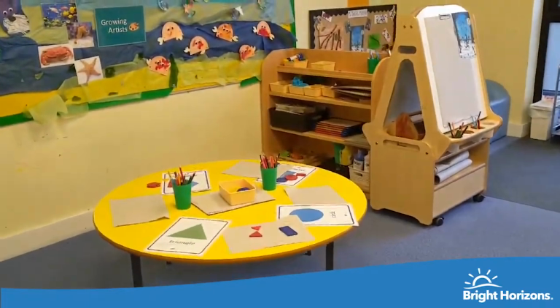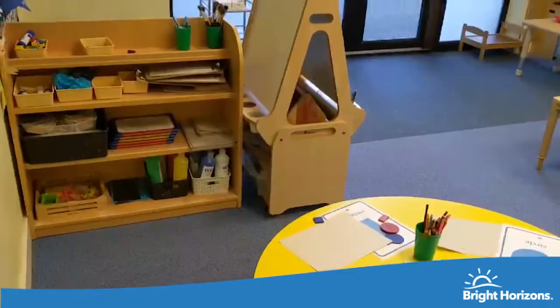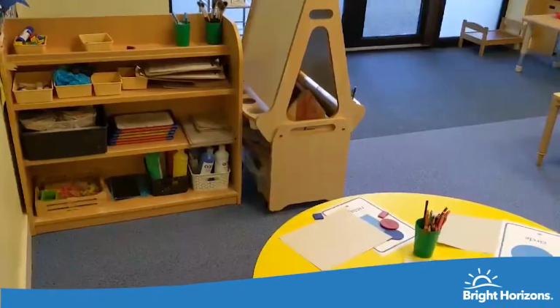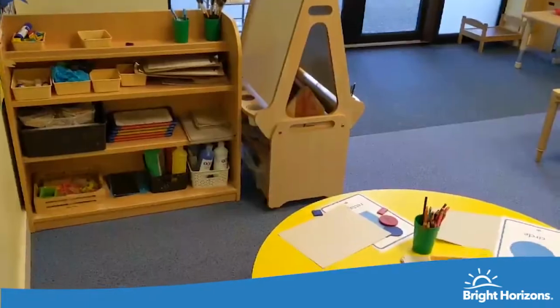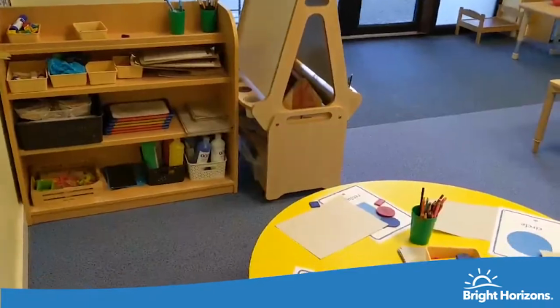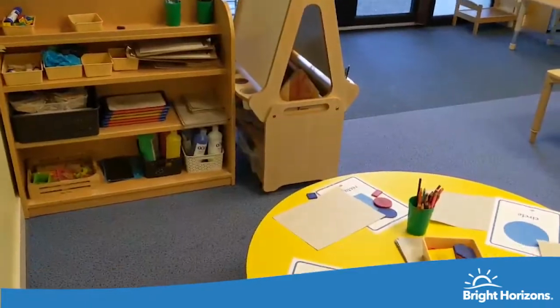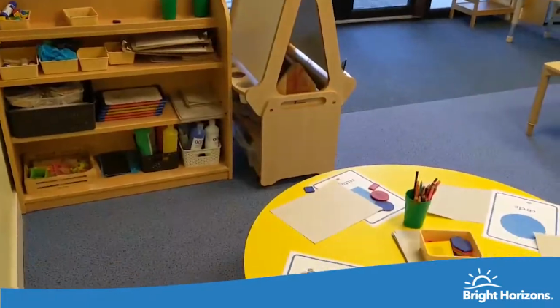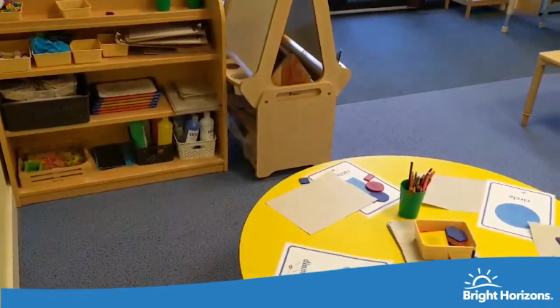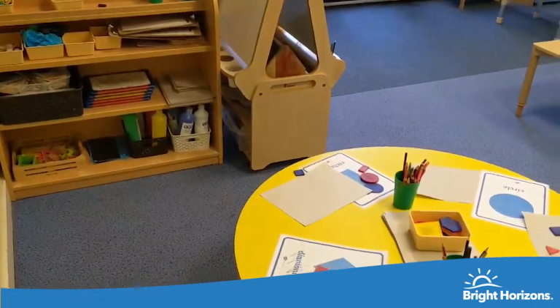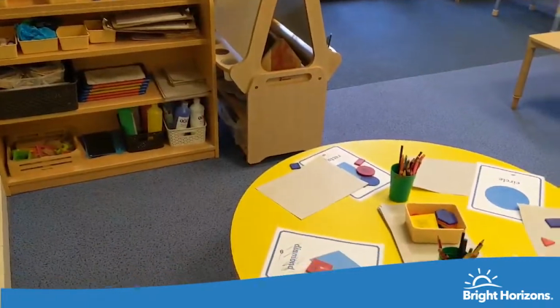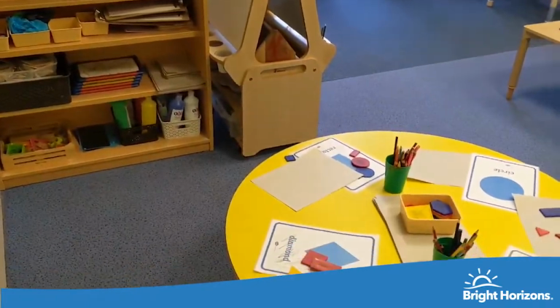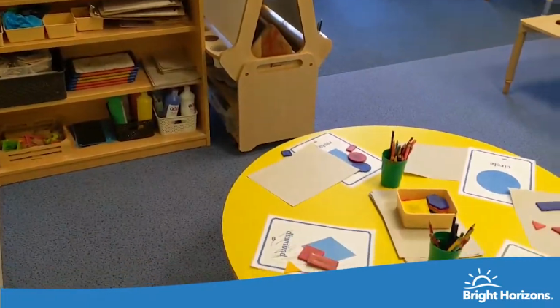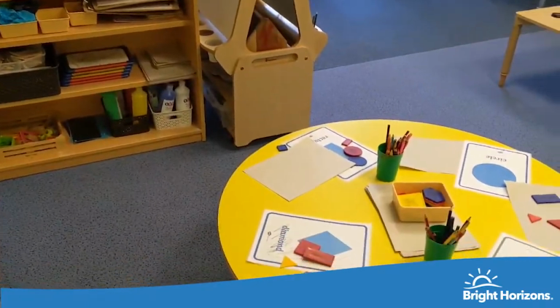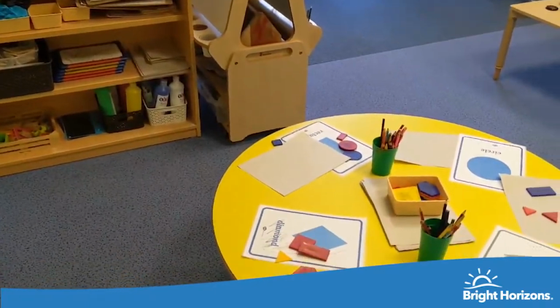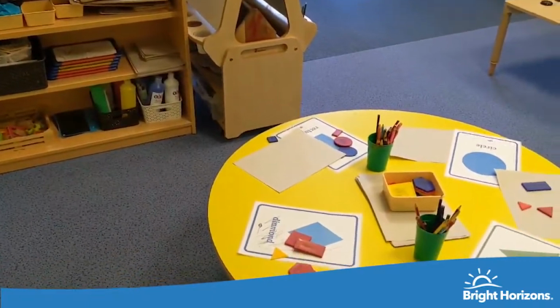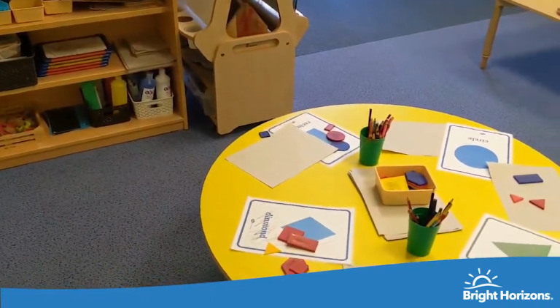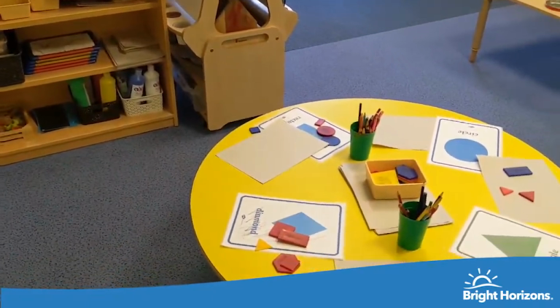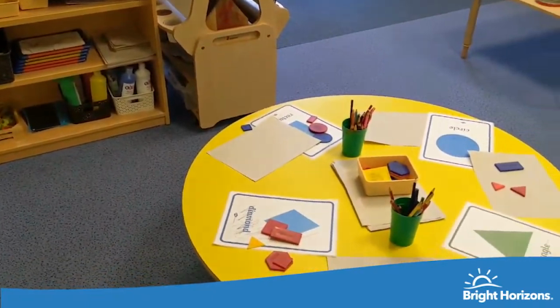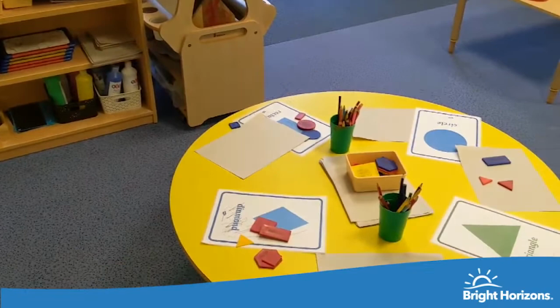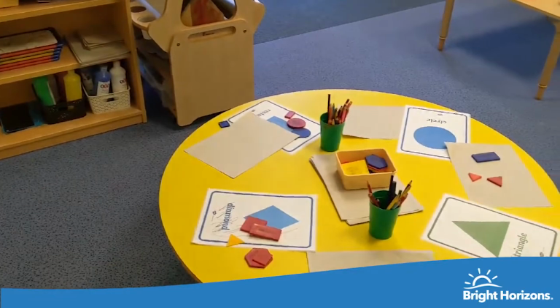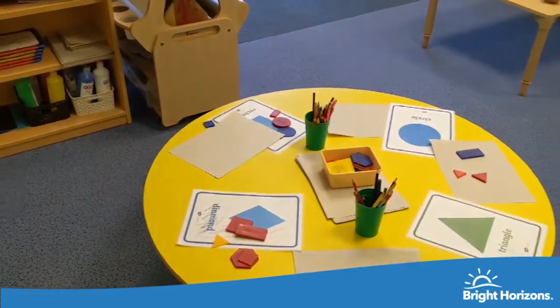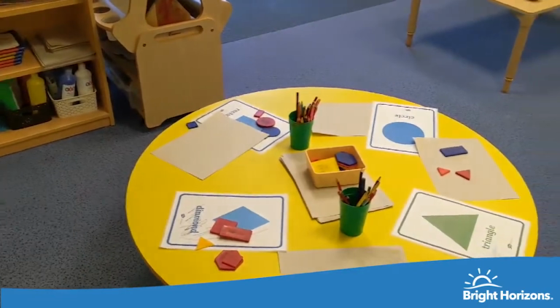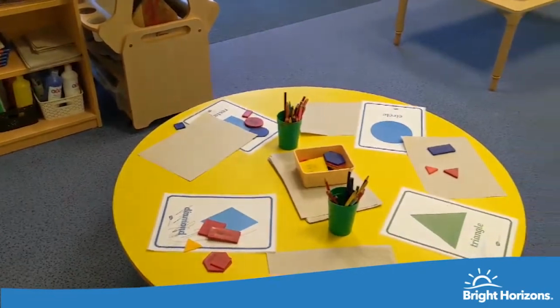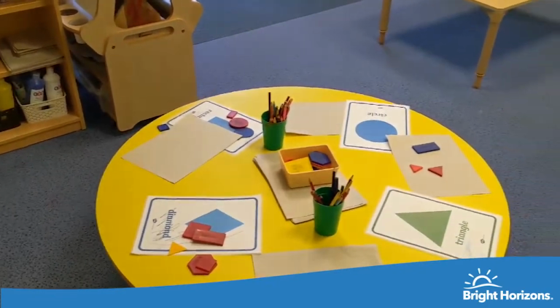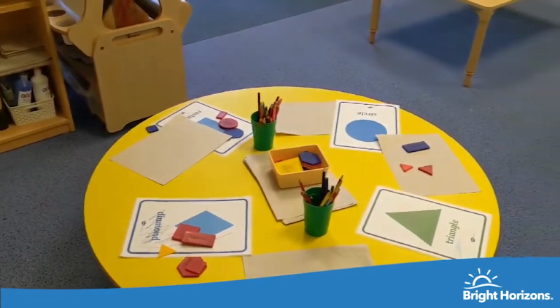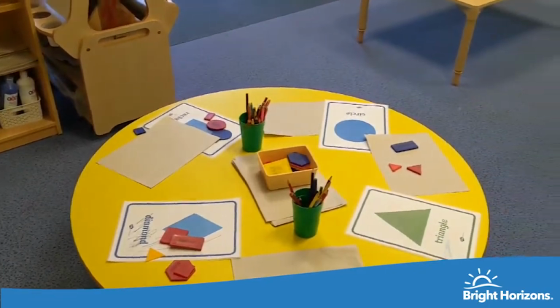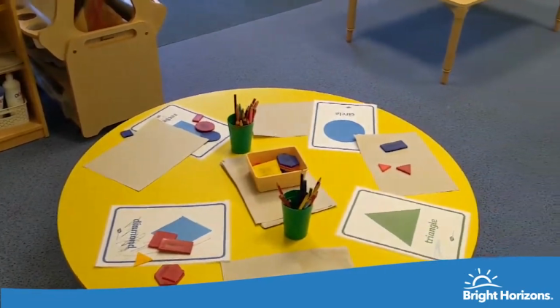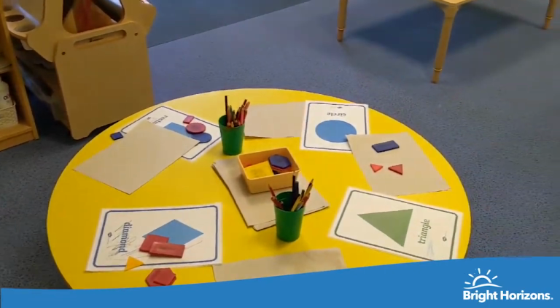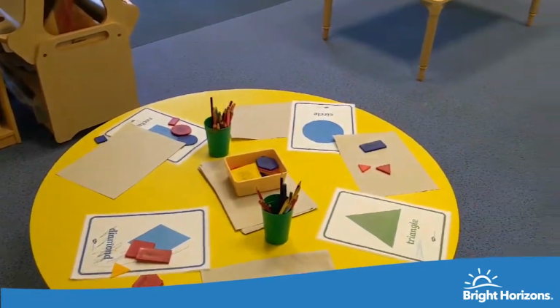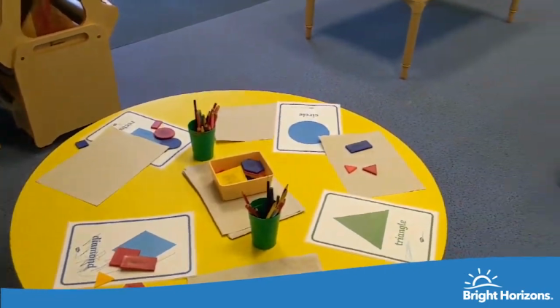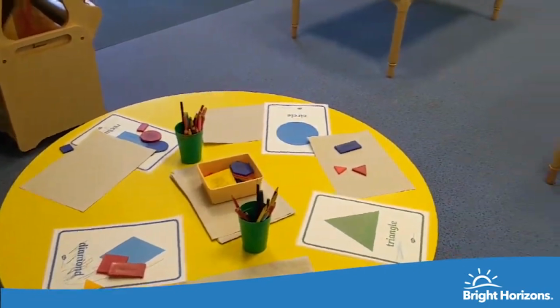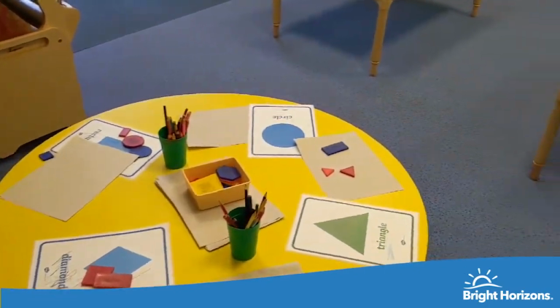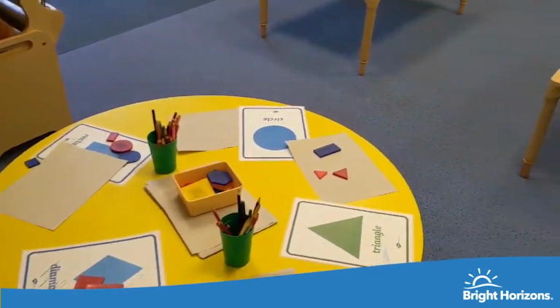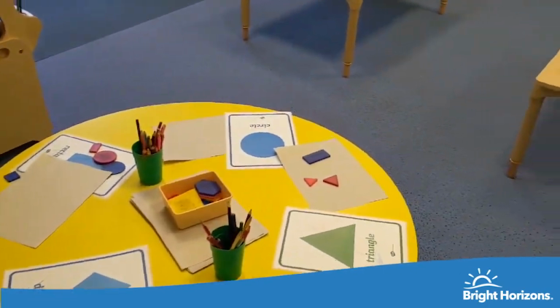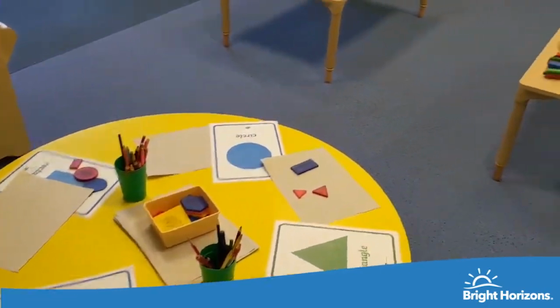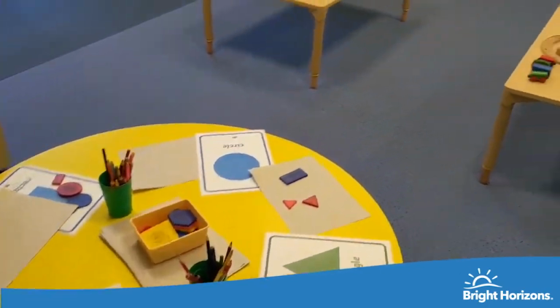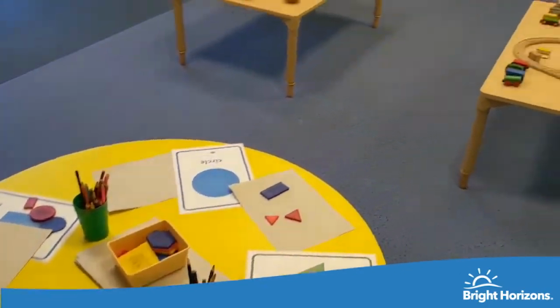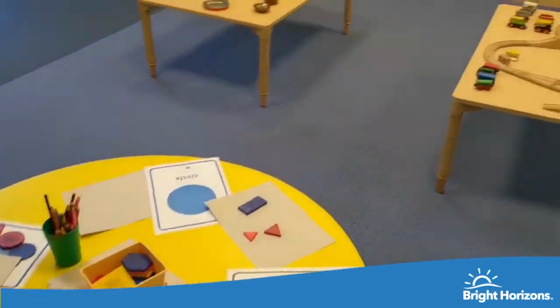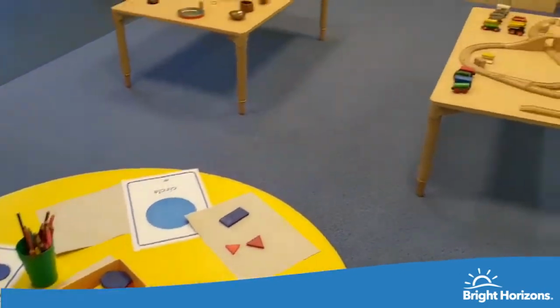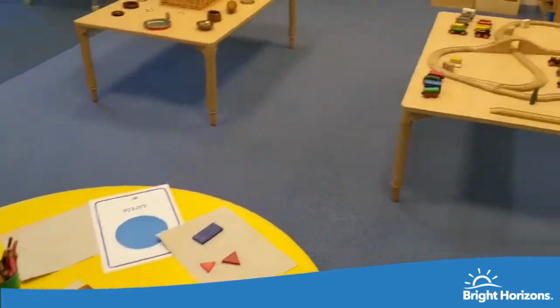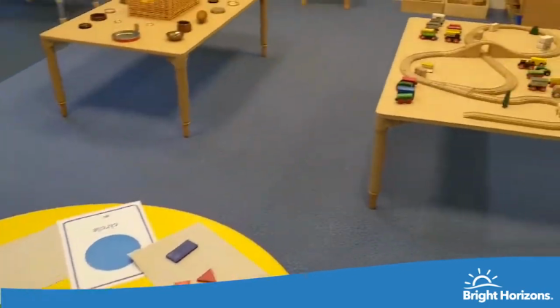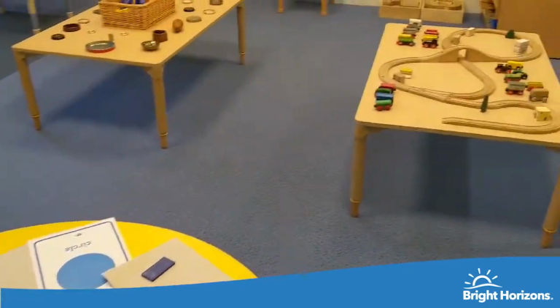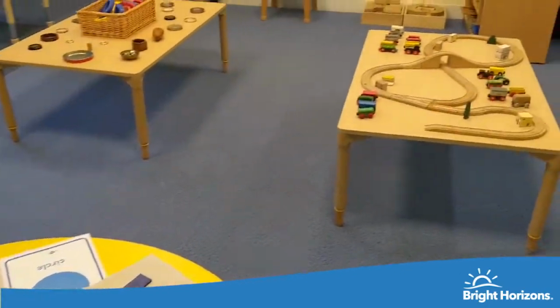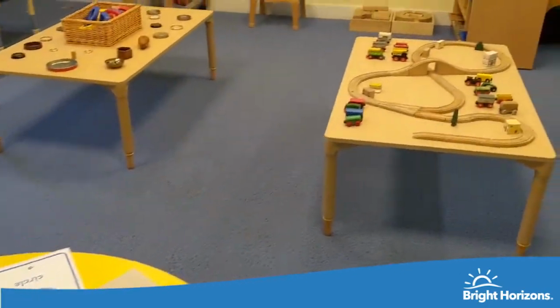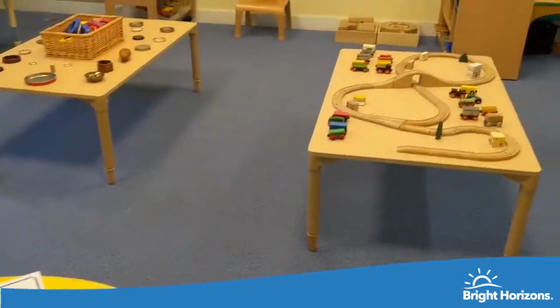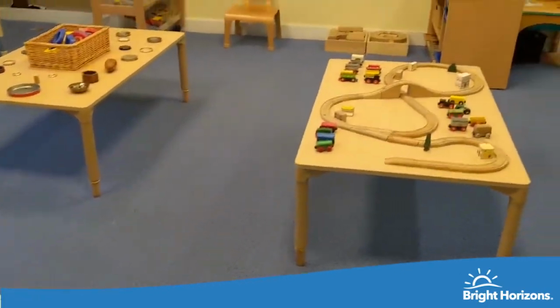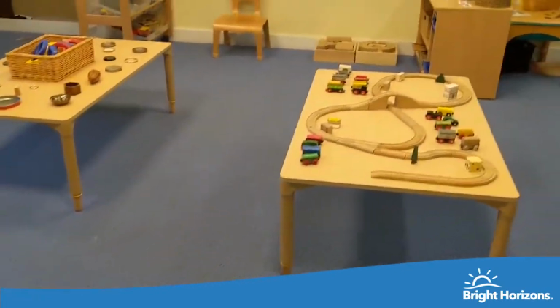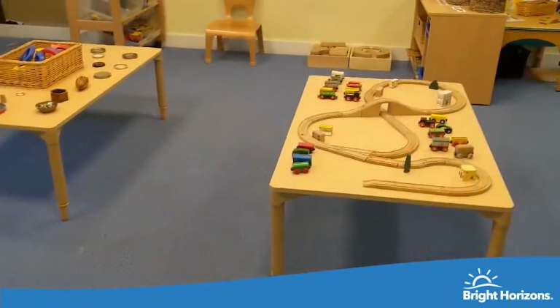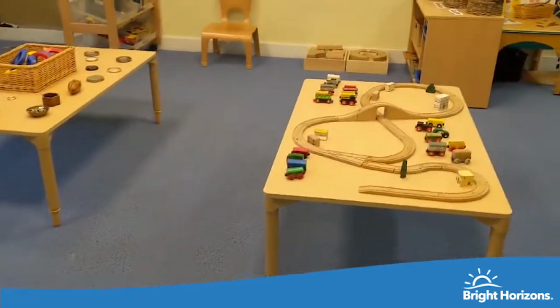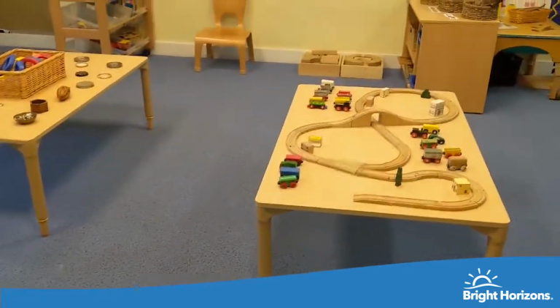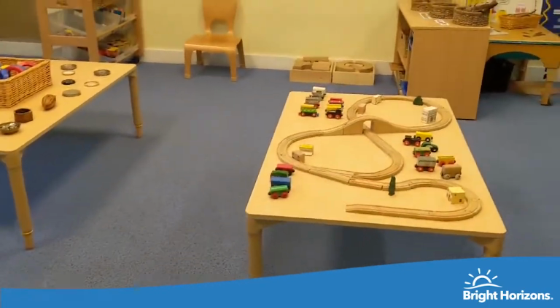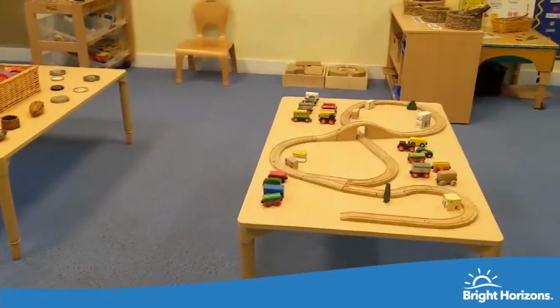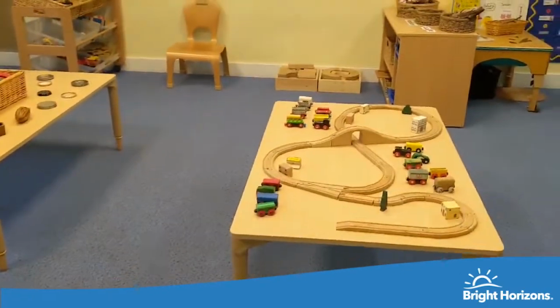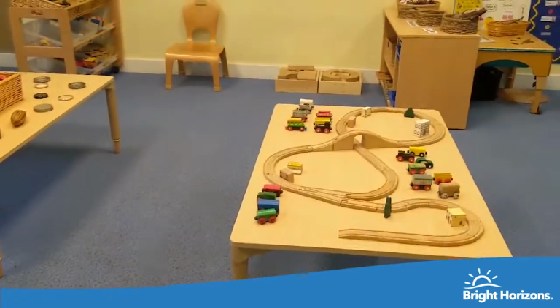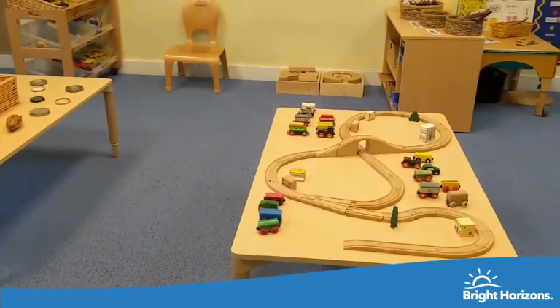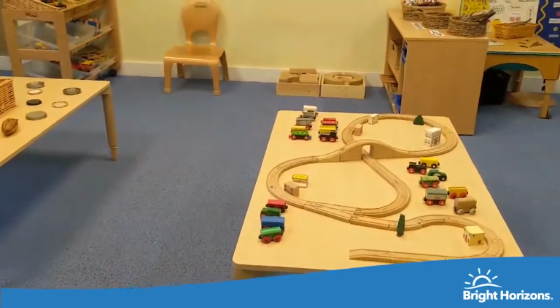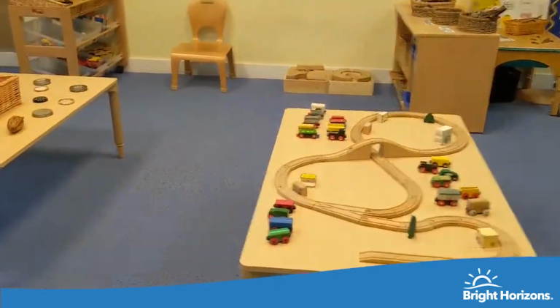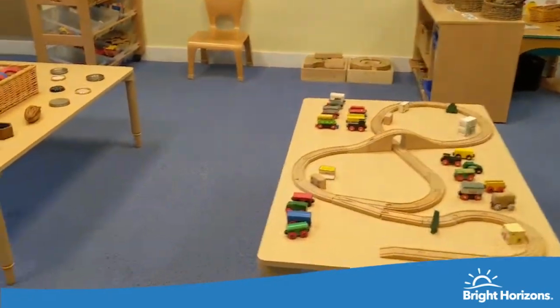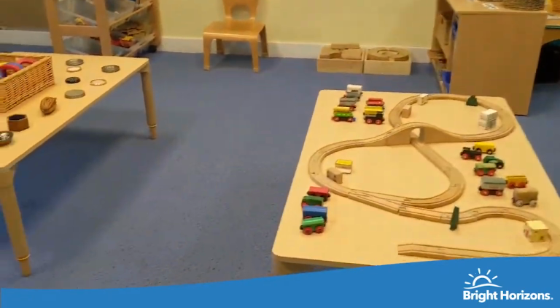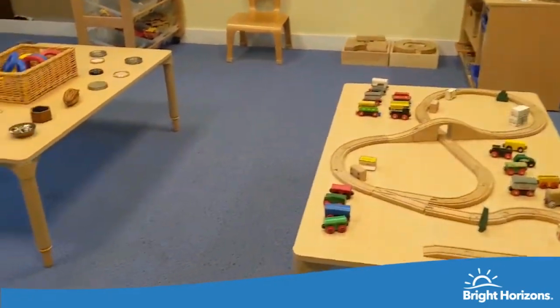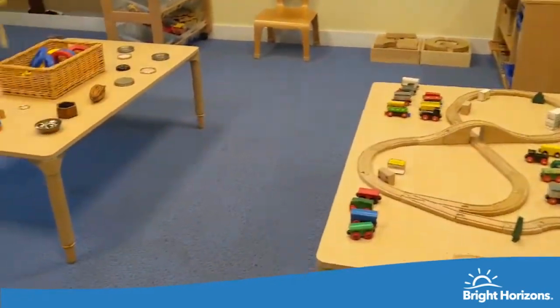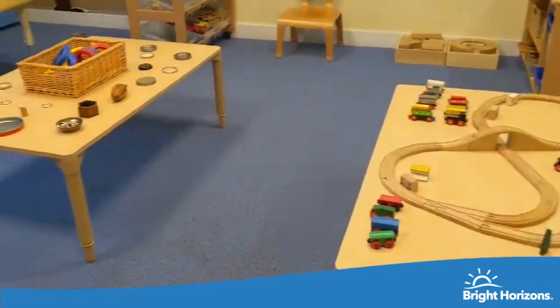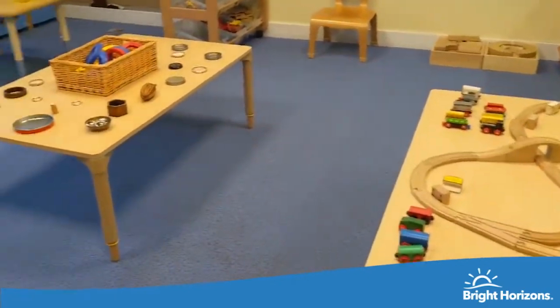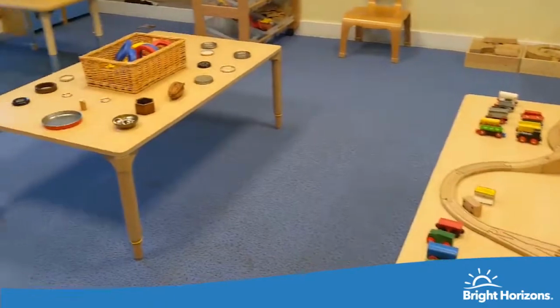In the nursery room we plan activities around the children's interests and we support their development in all areas of the EYFS.